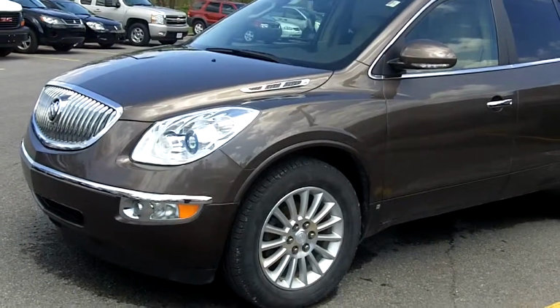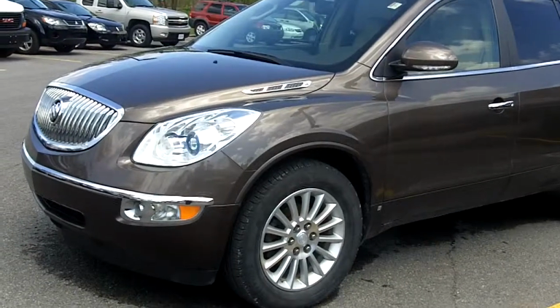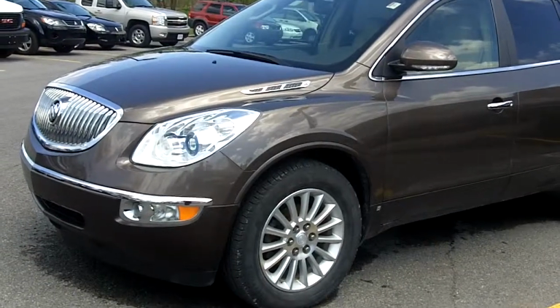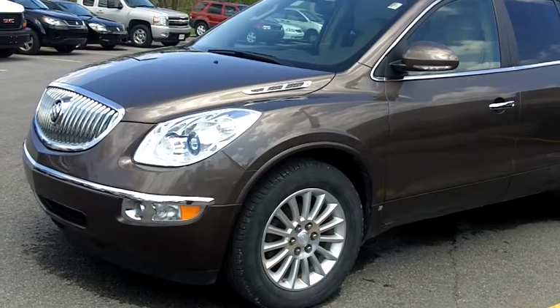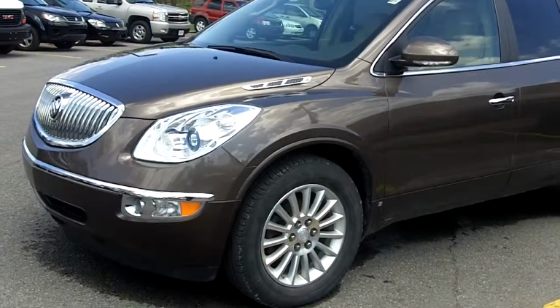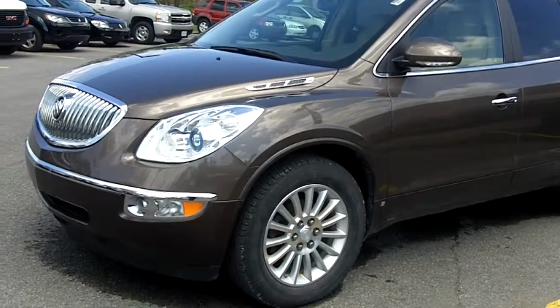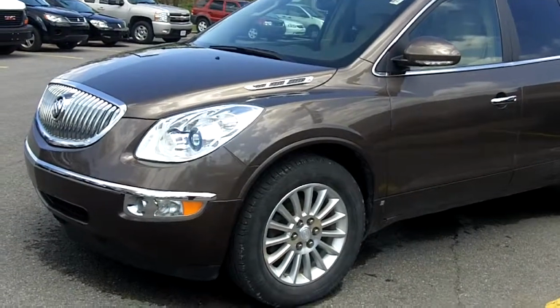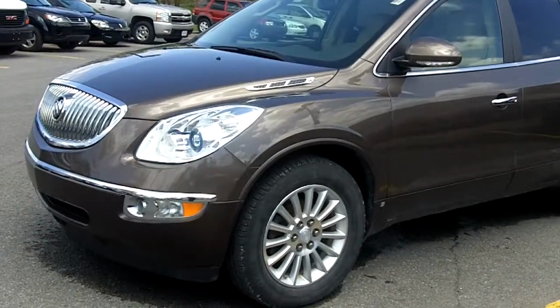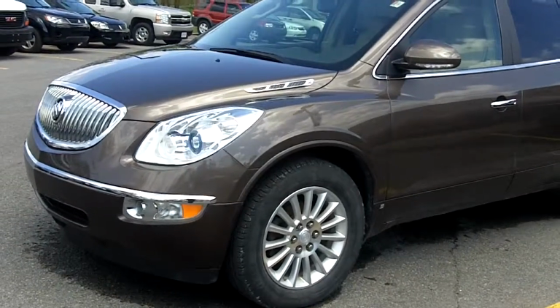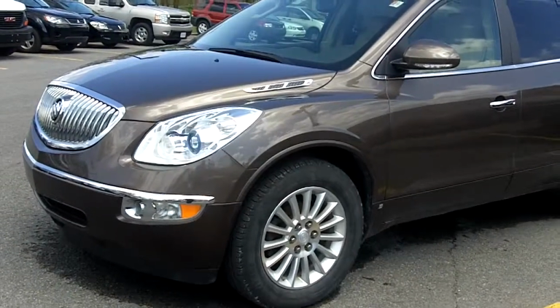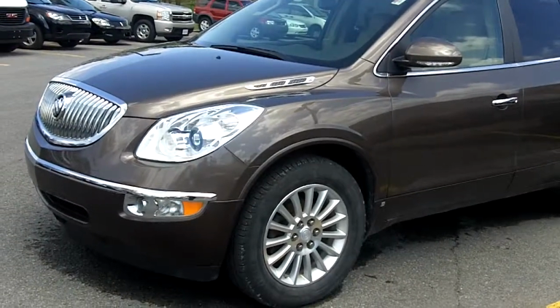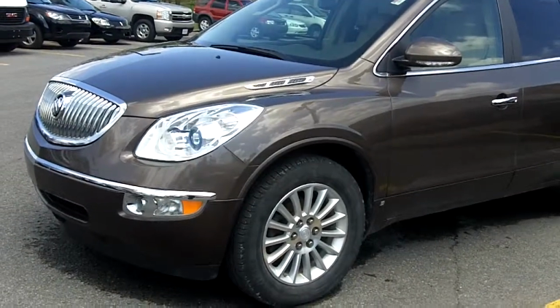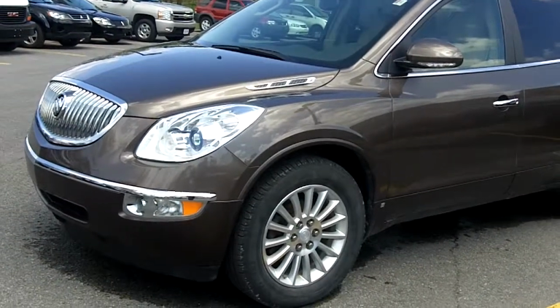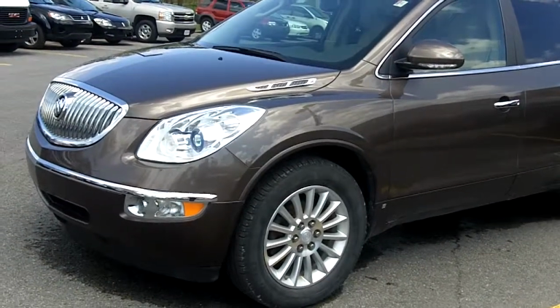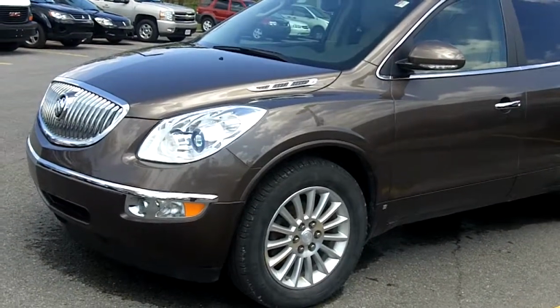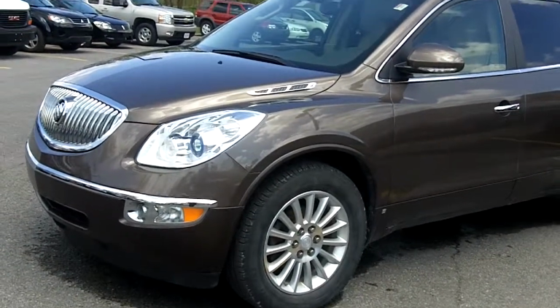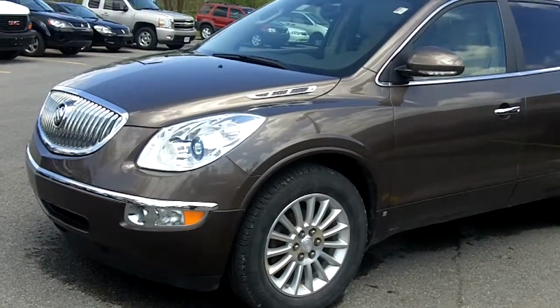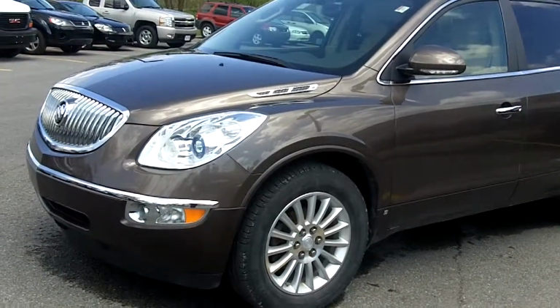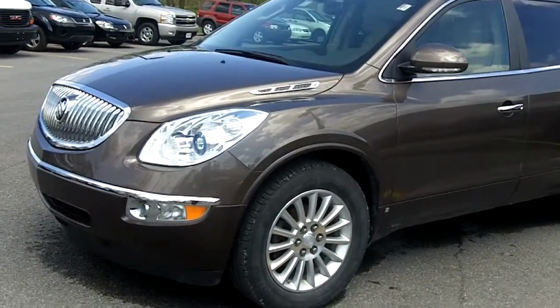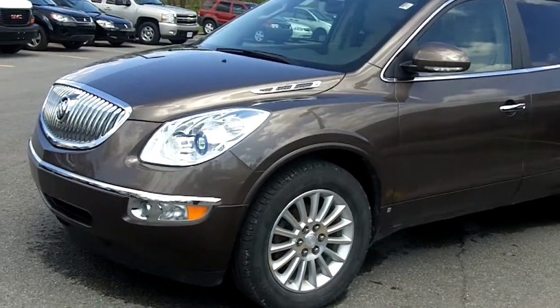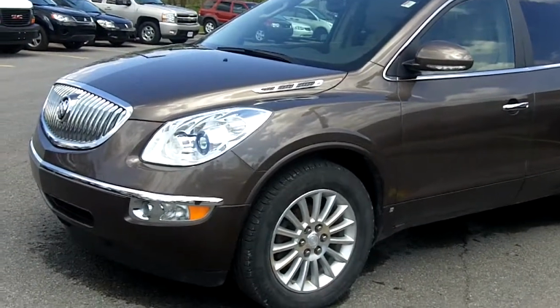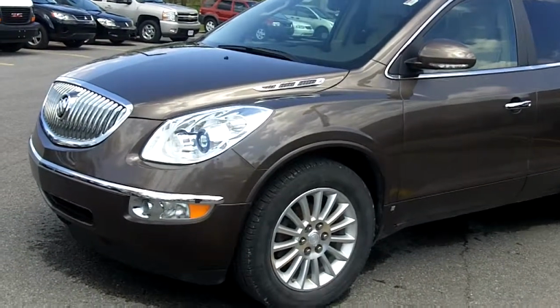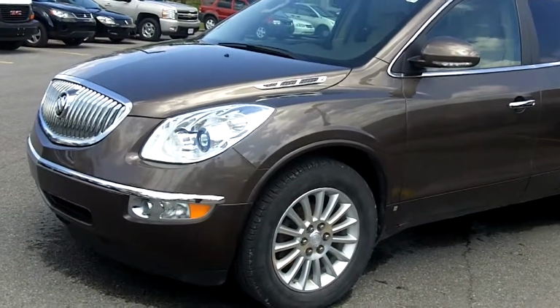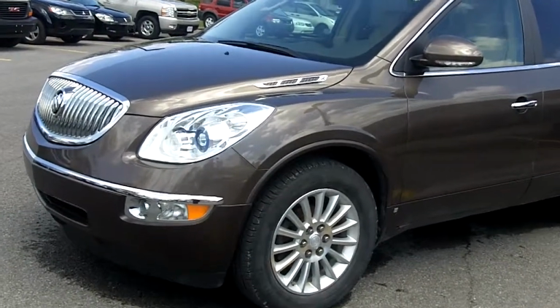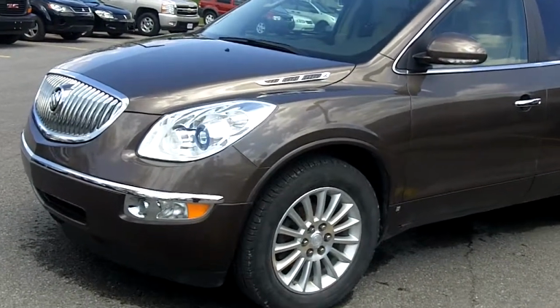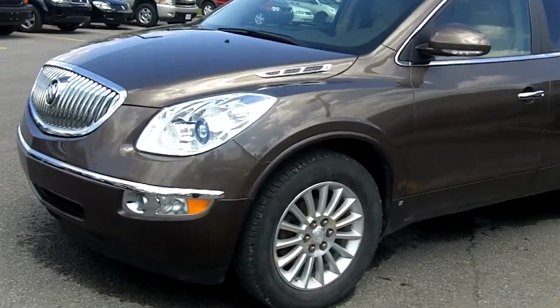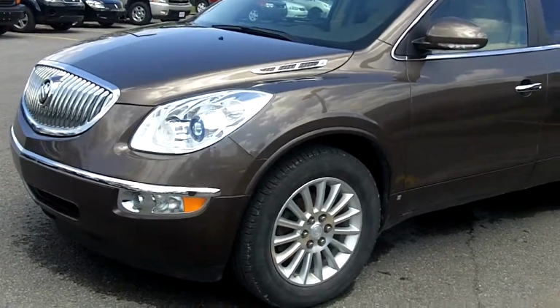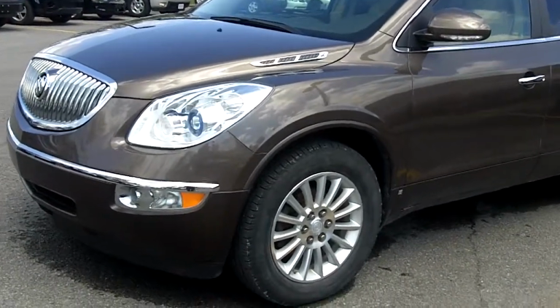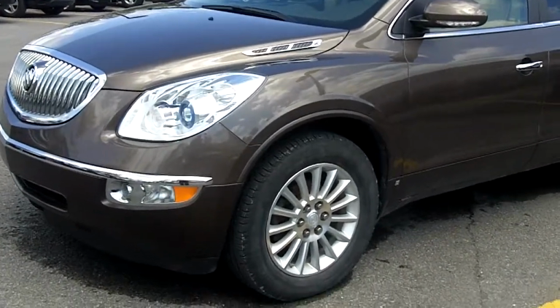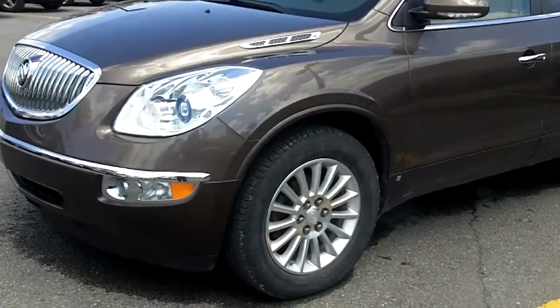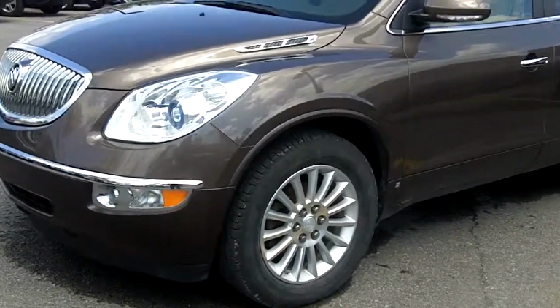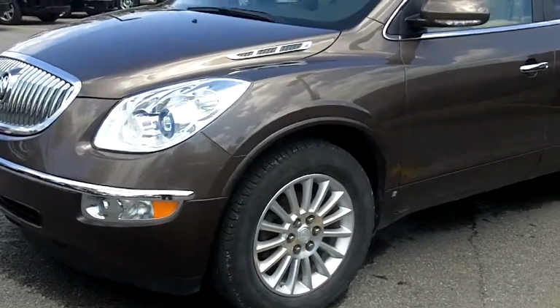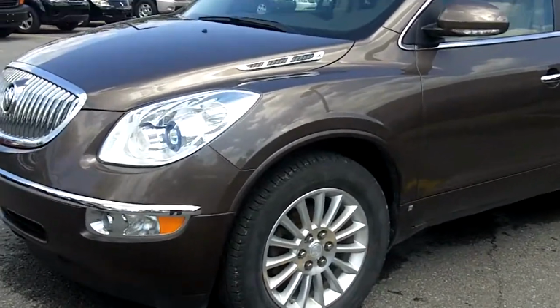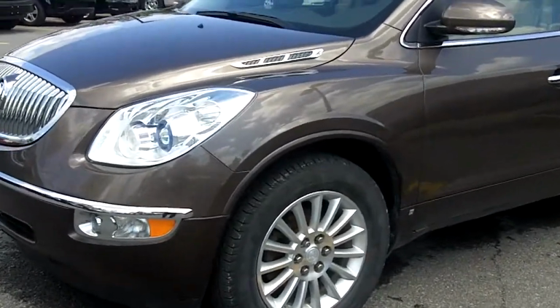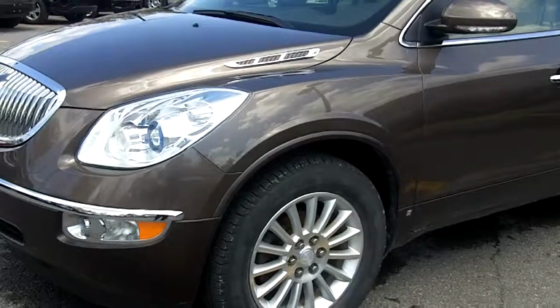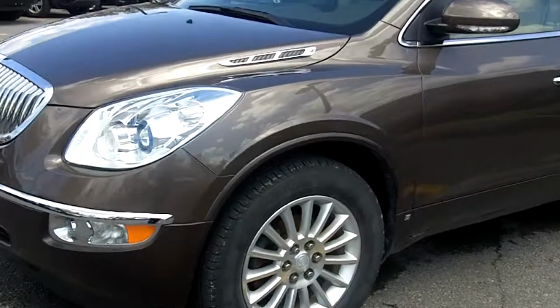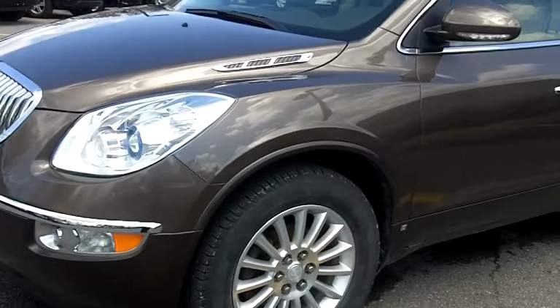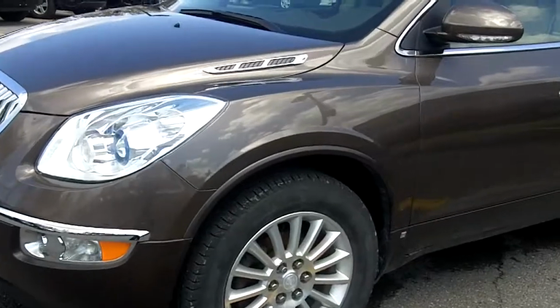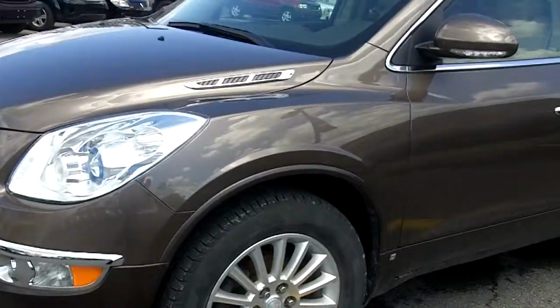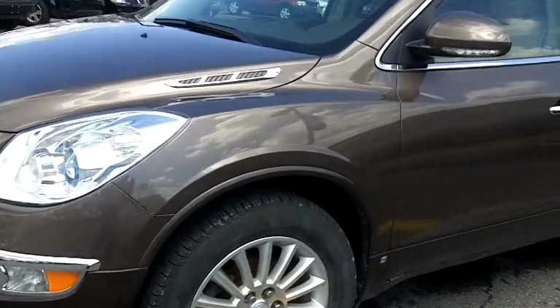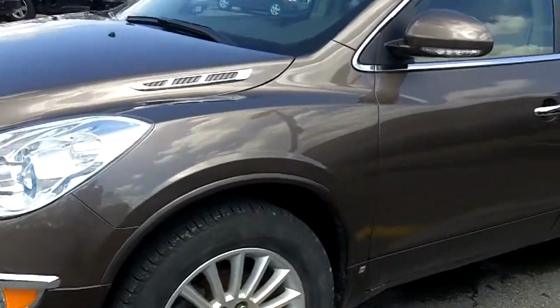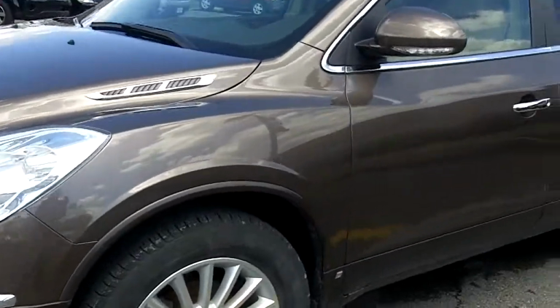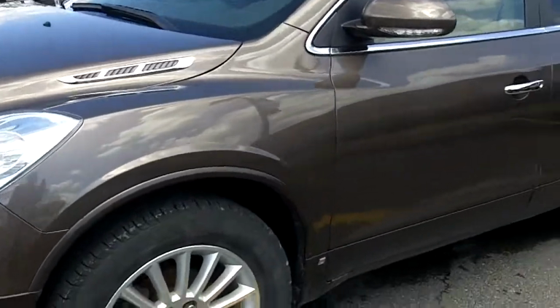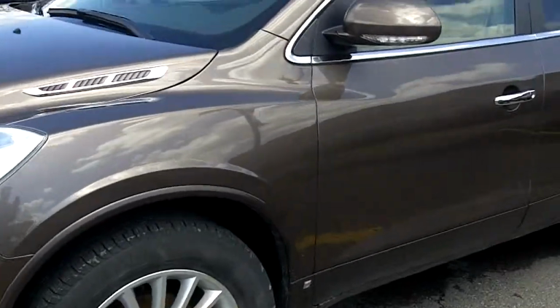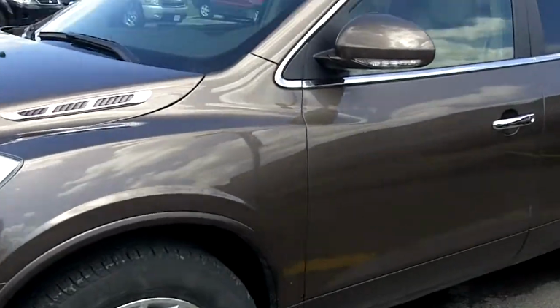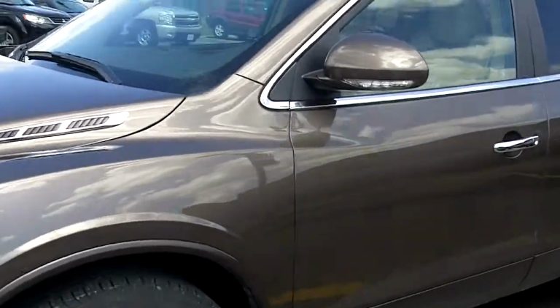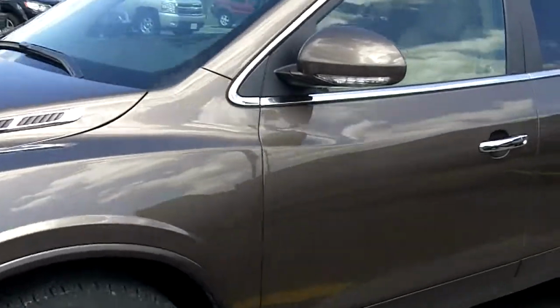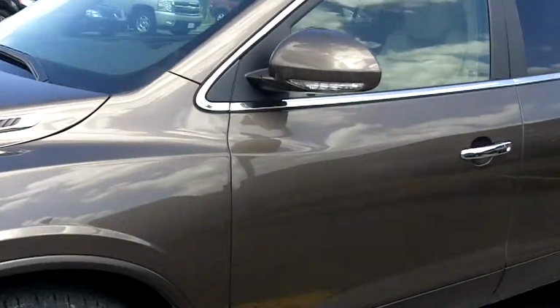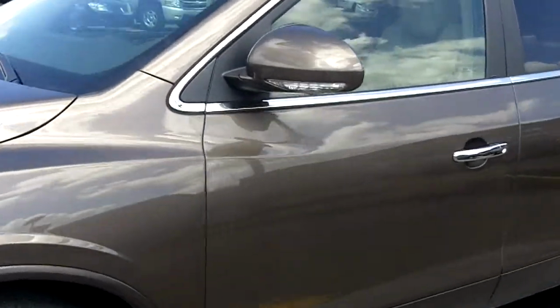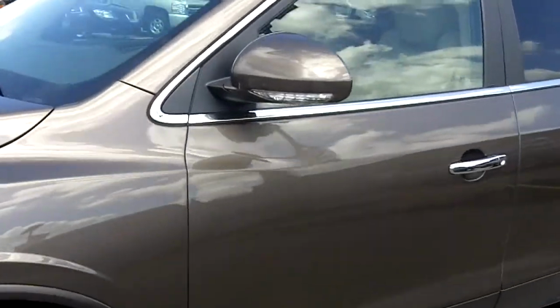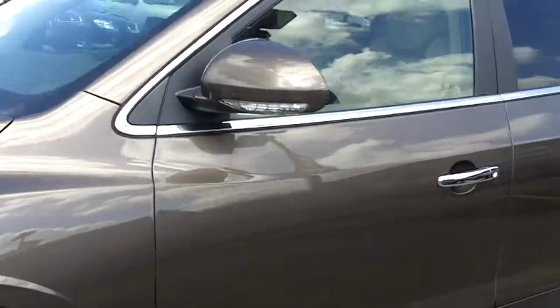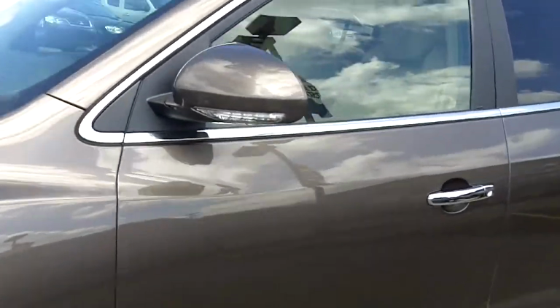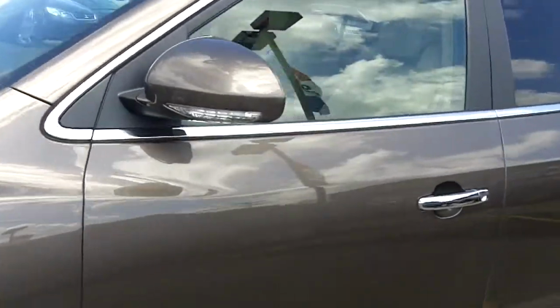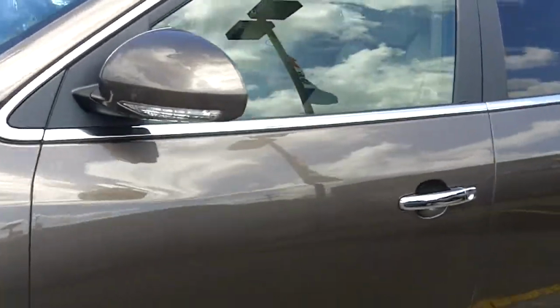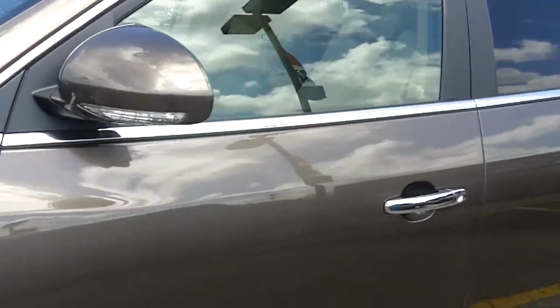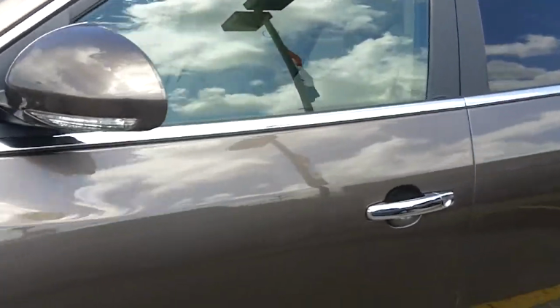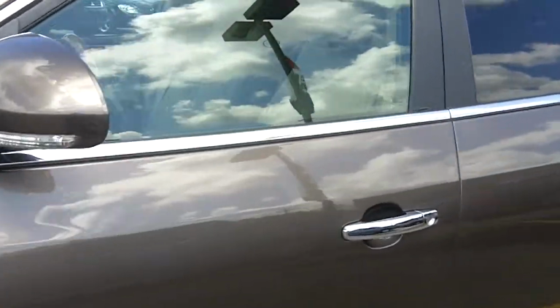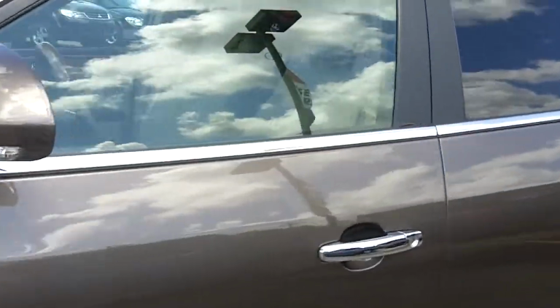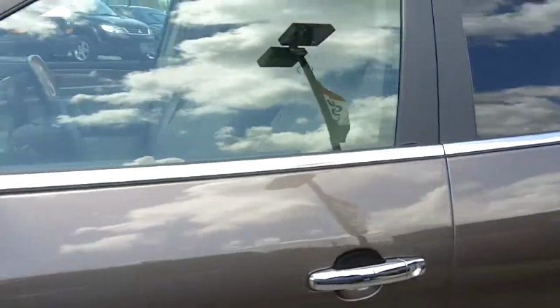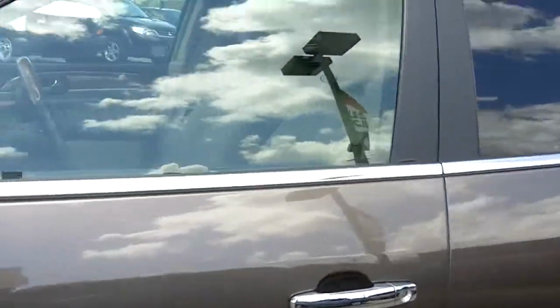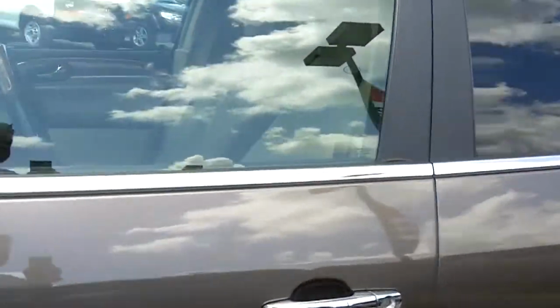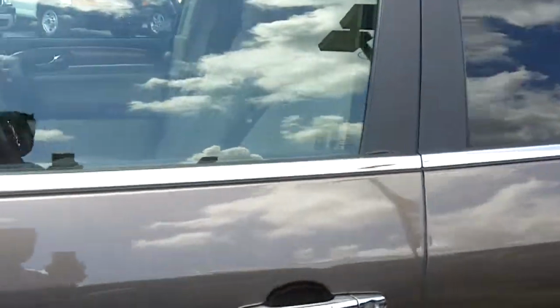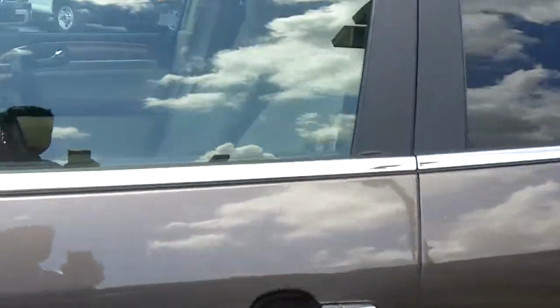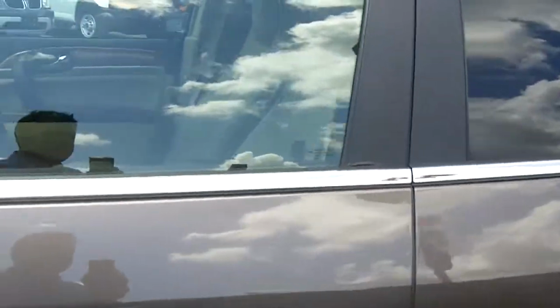This is a cocoa color with a light tan leather interior. You can see the nice alloys there. Let's open this up and take a look inside.